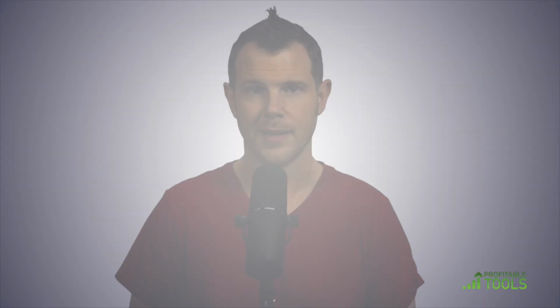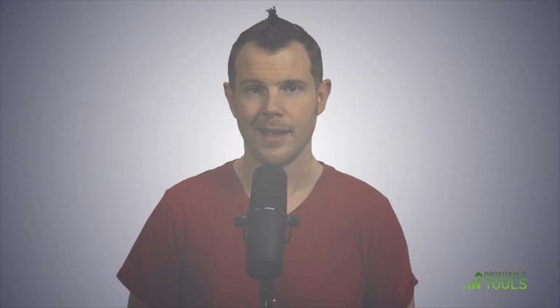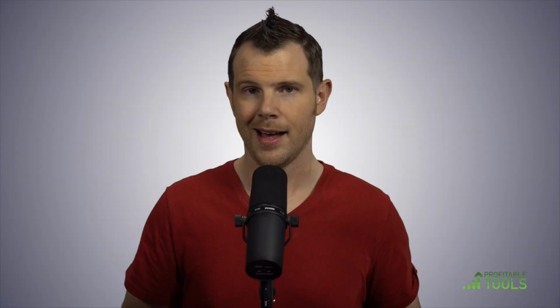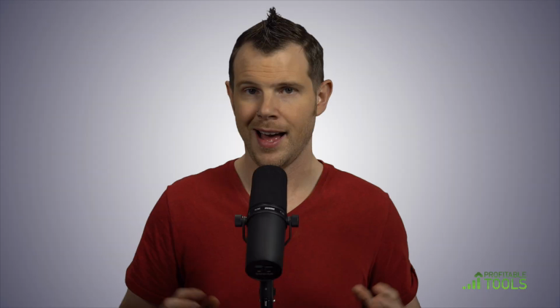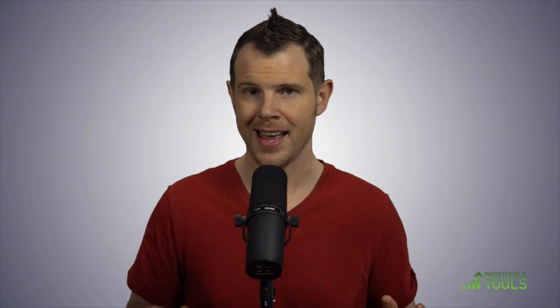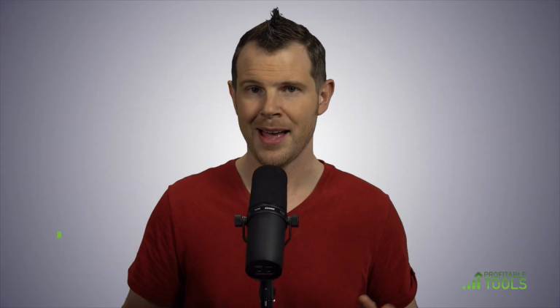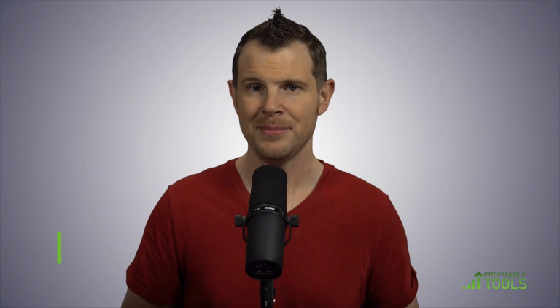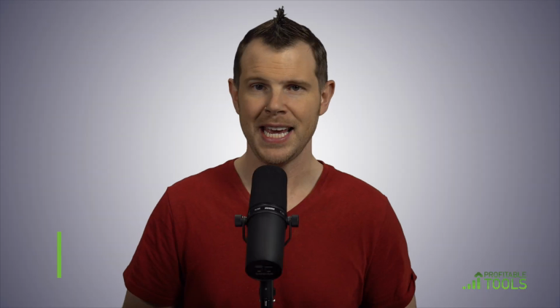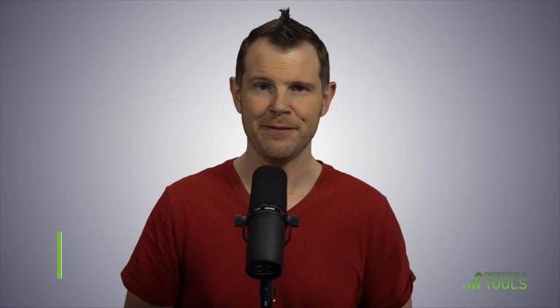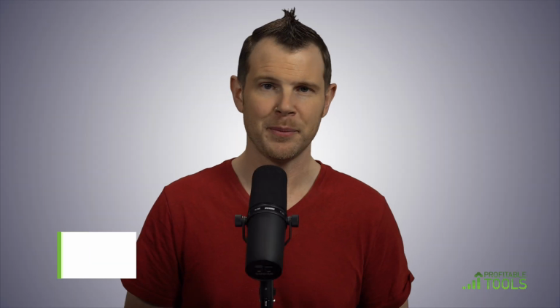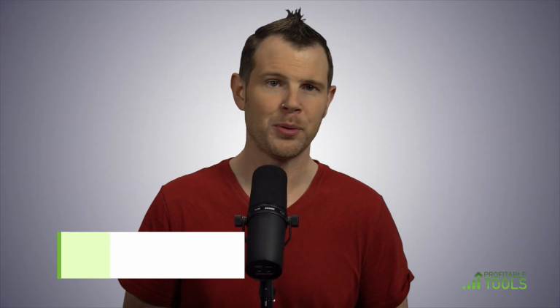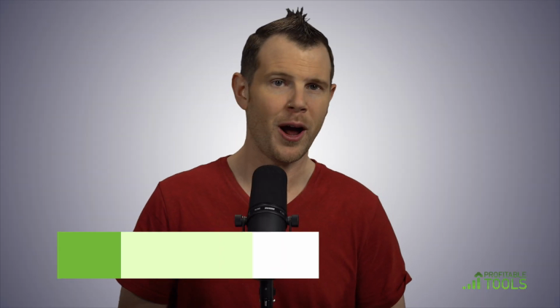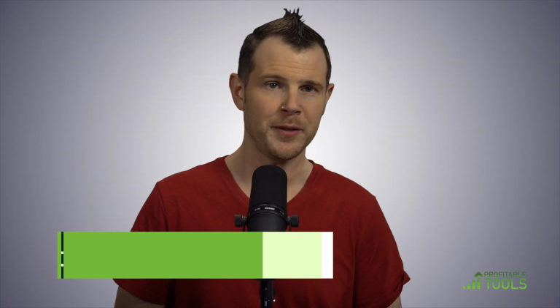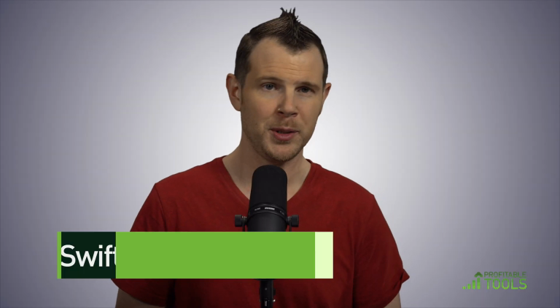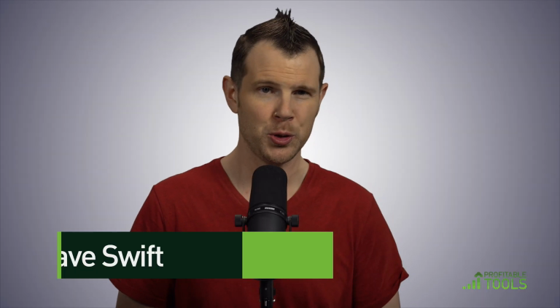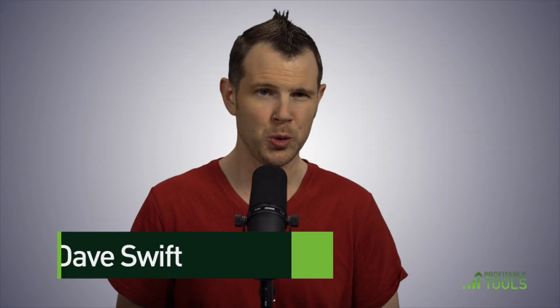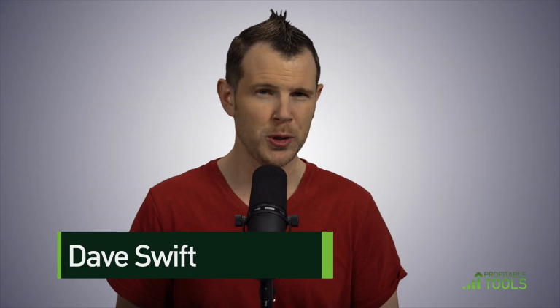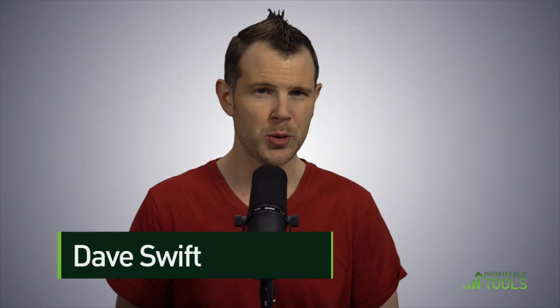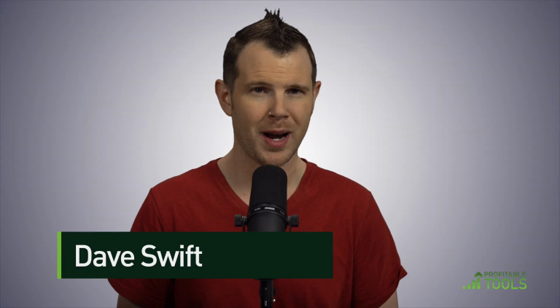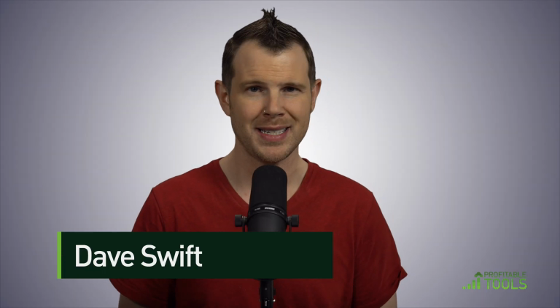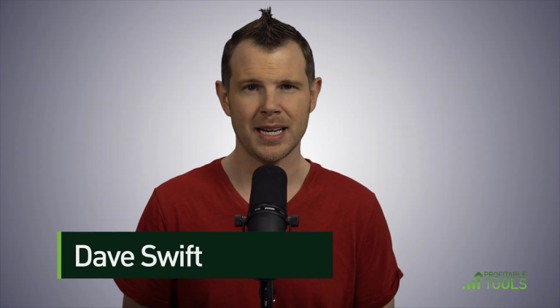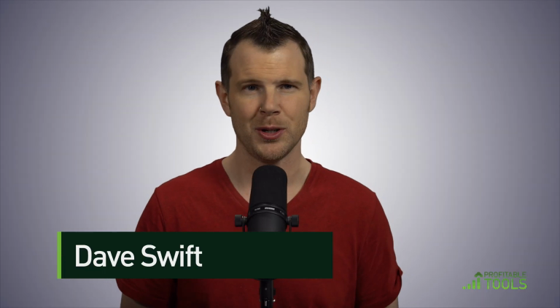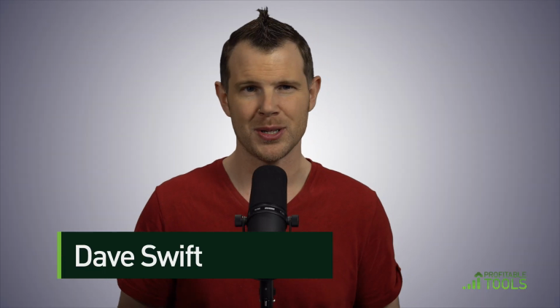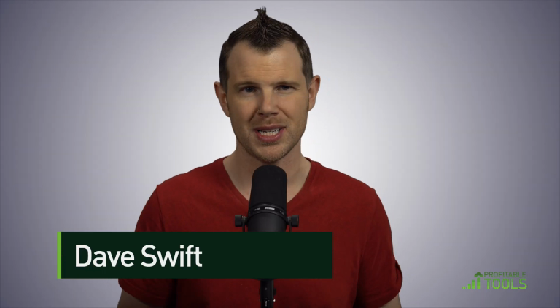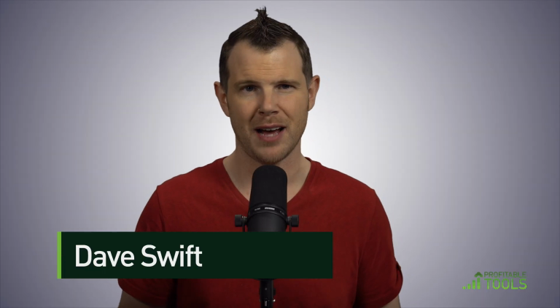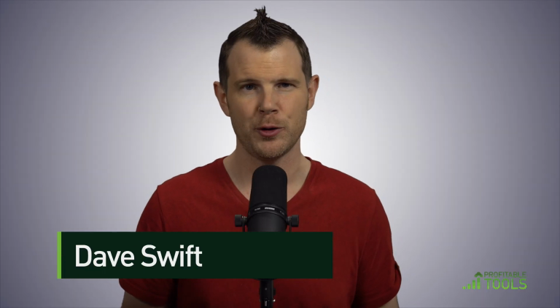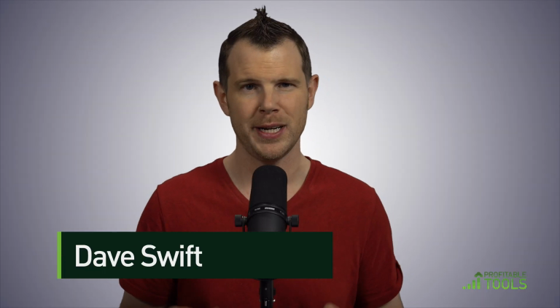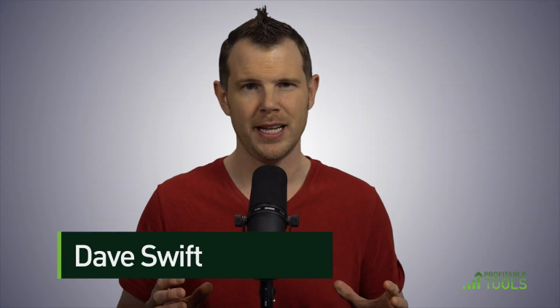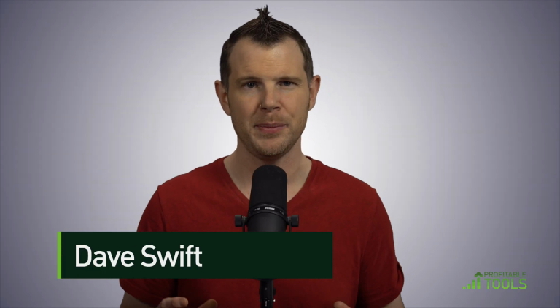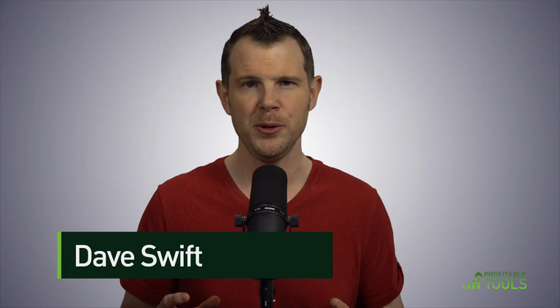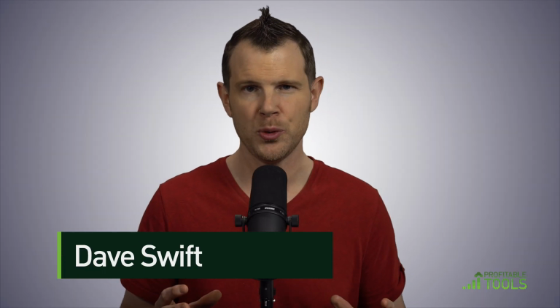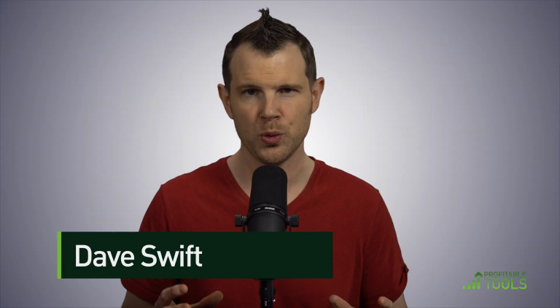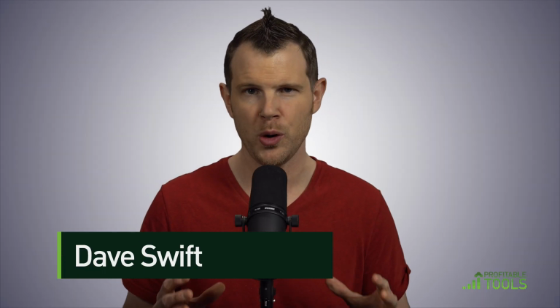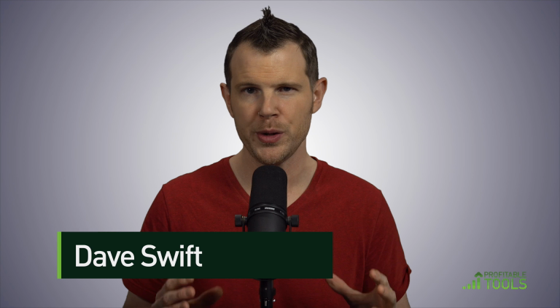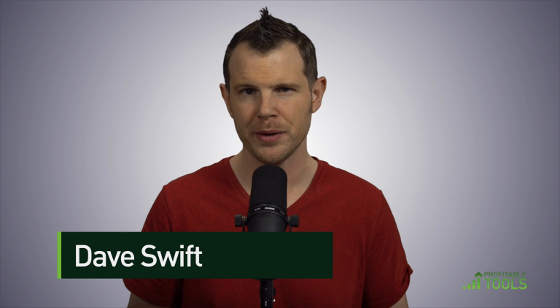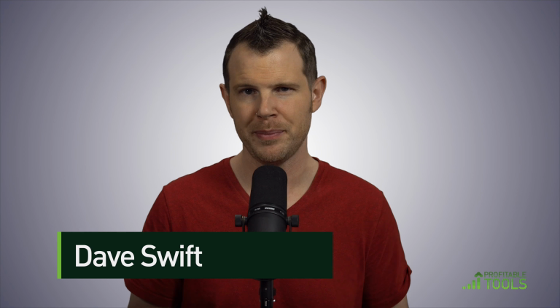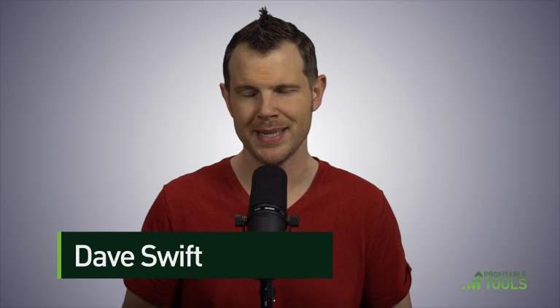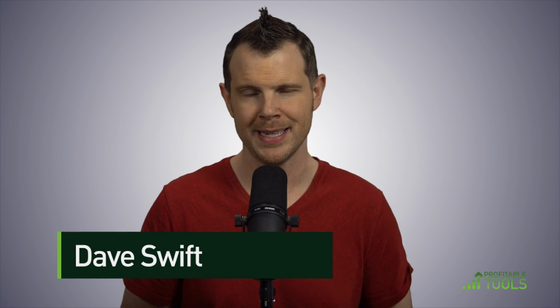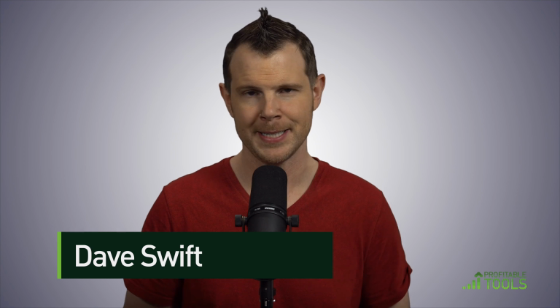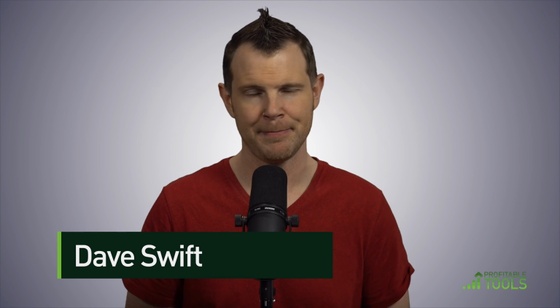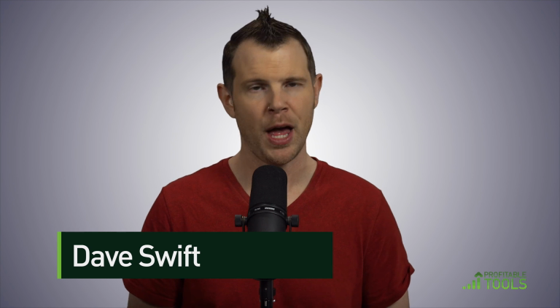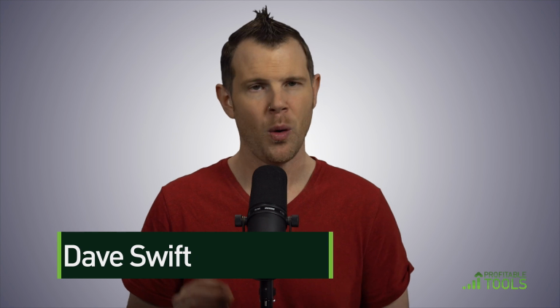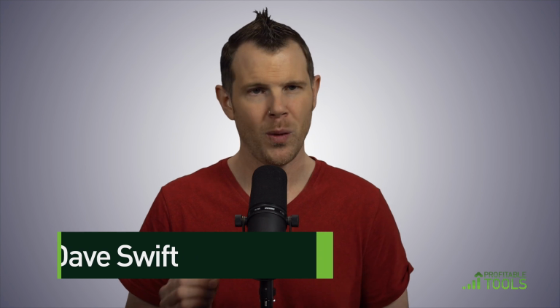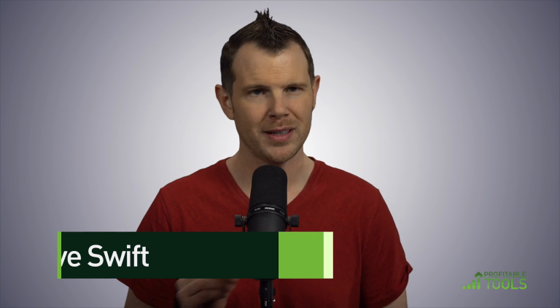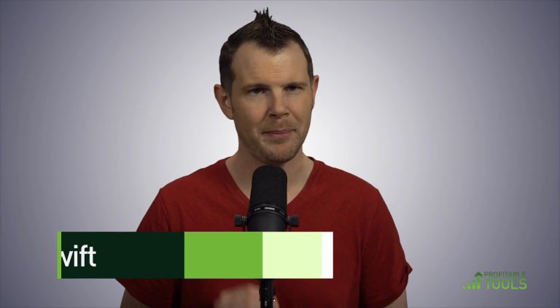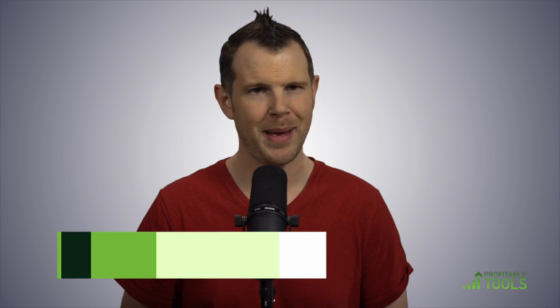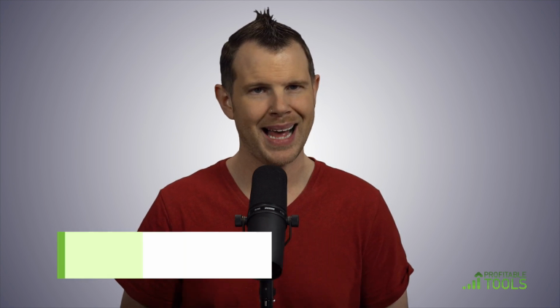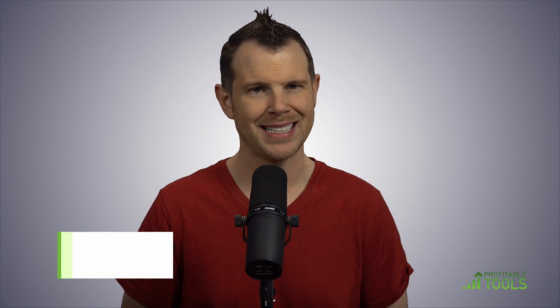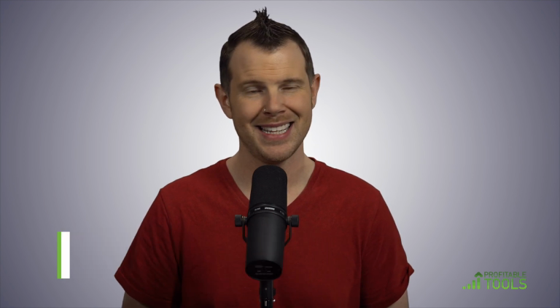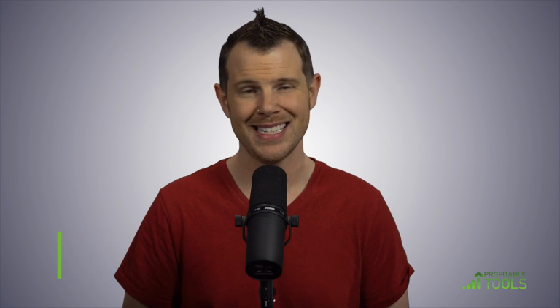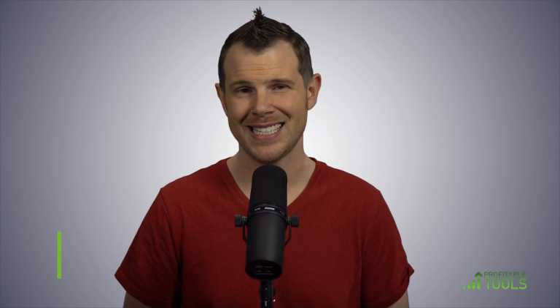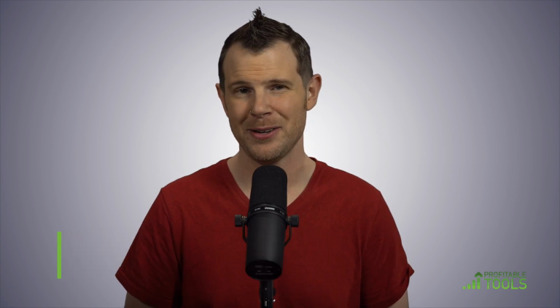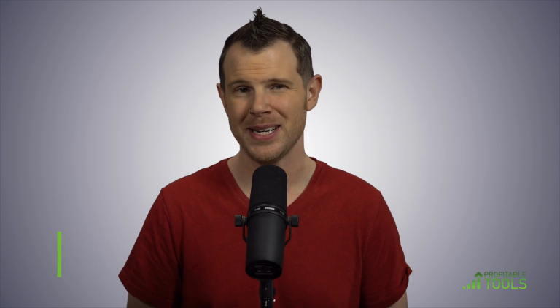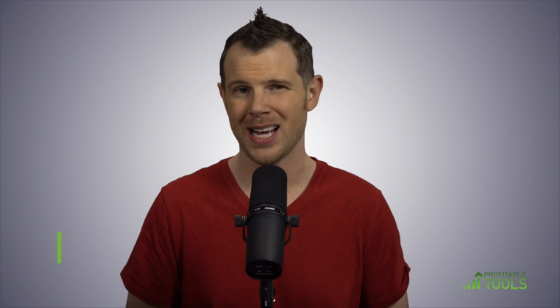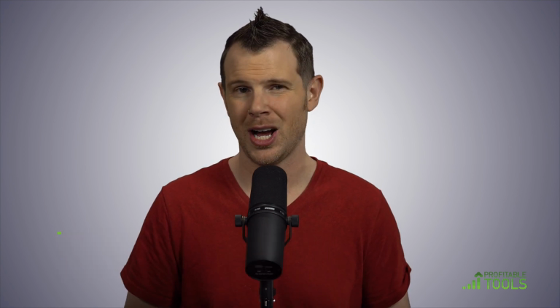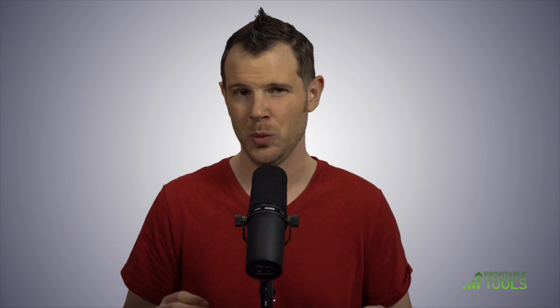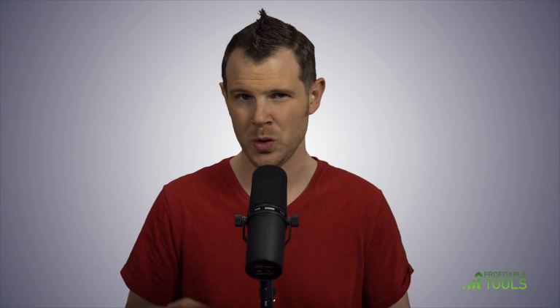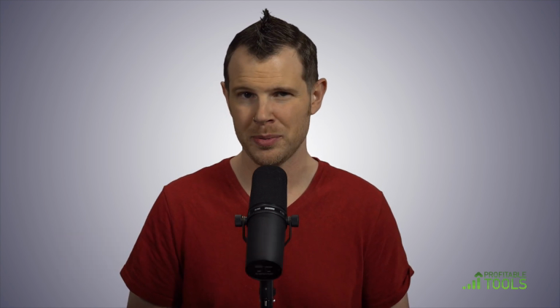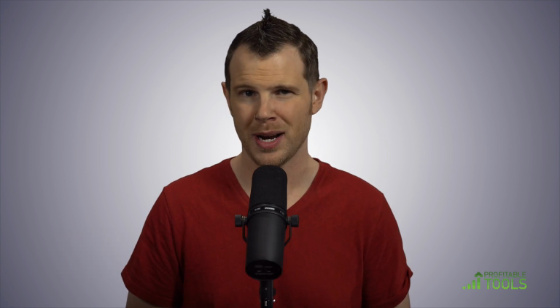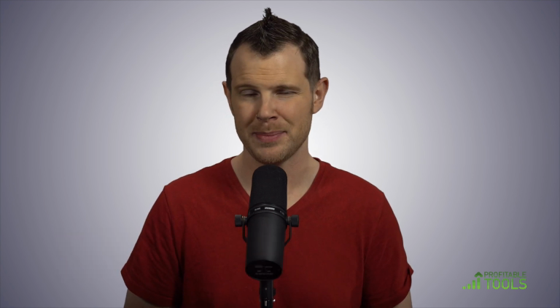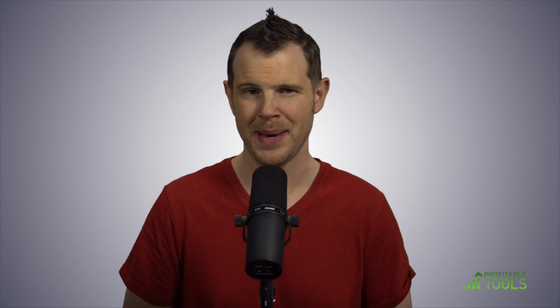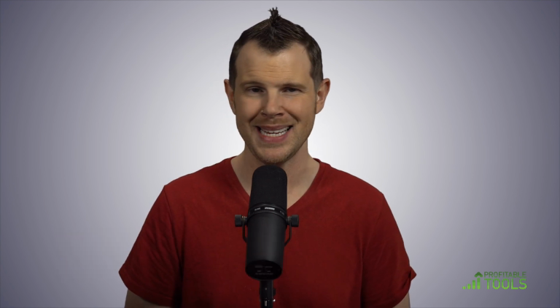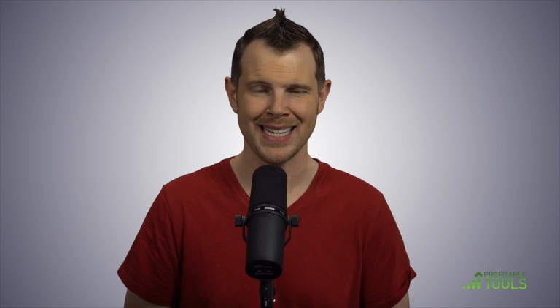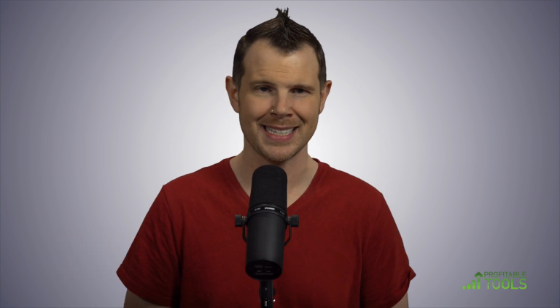Hi, I'm Dave from Profitable Tools where I talk about software to help you grow your business. Welcome back to this series on WordPress basics.